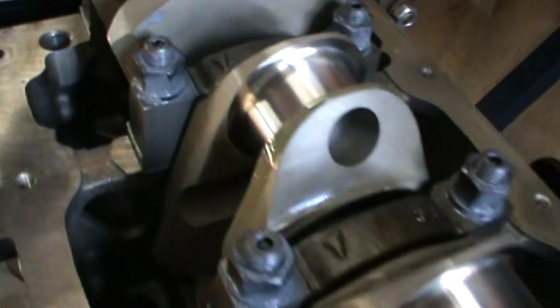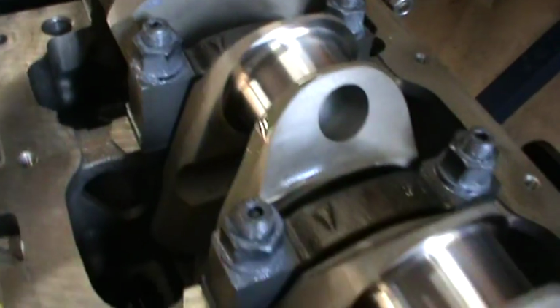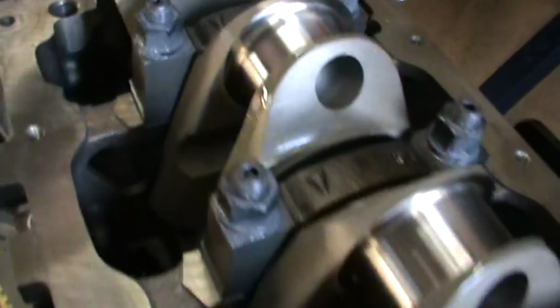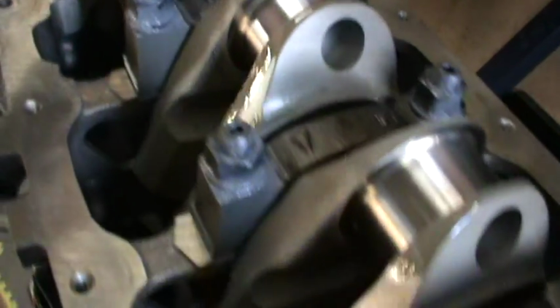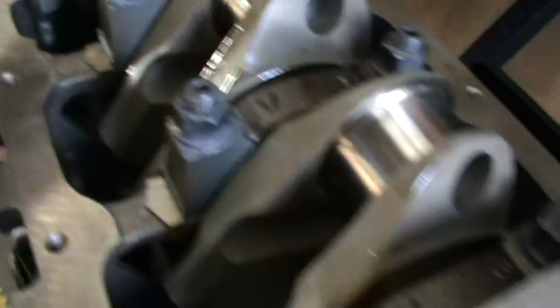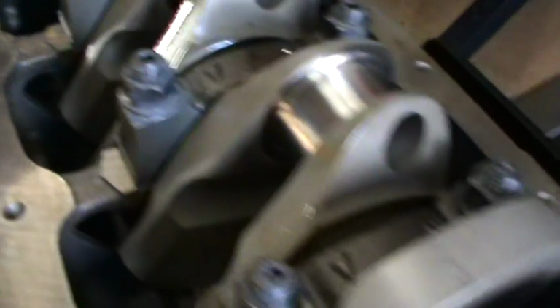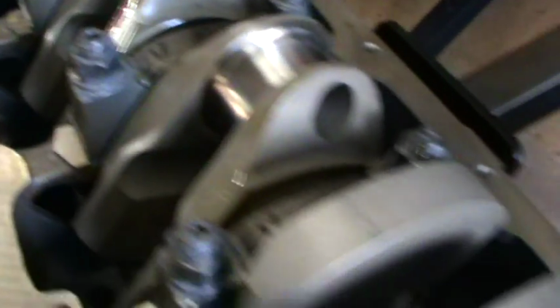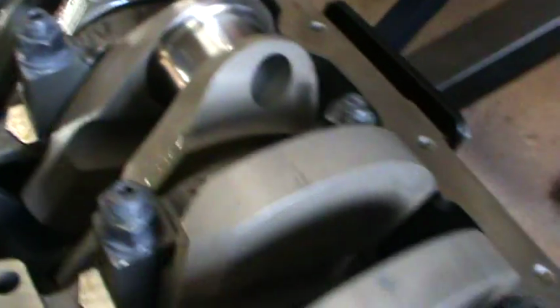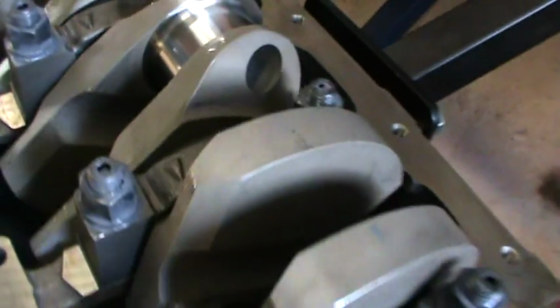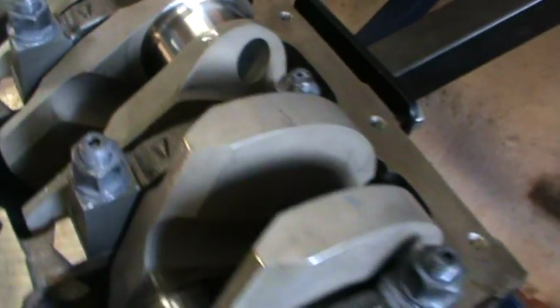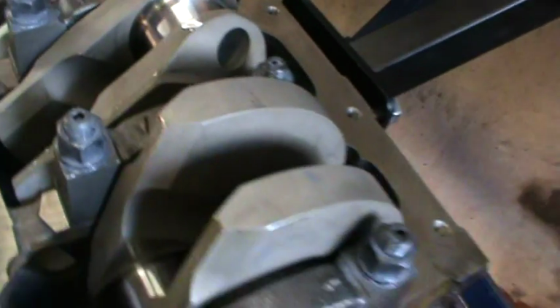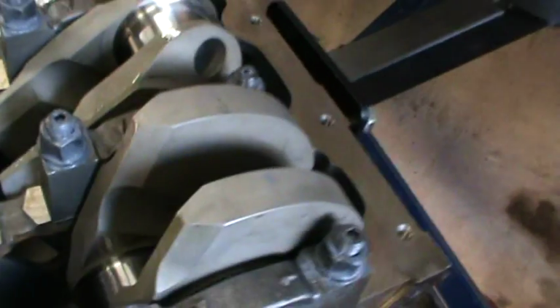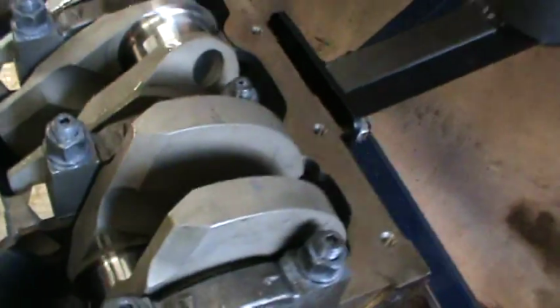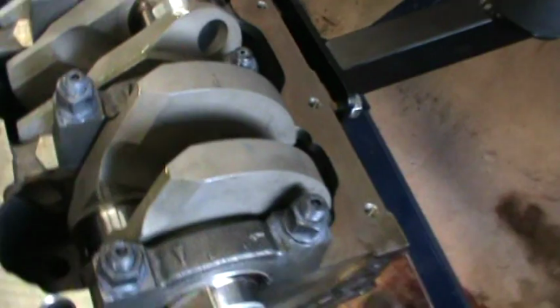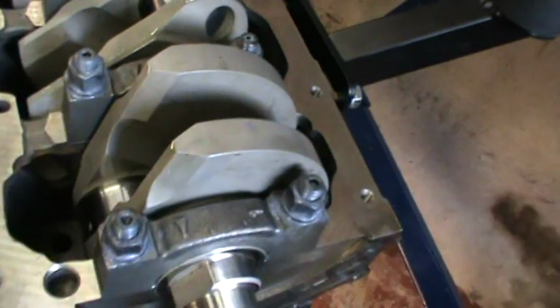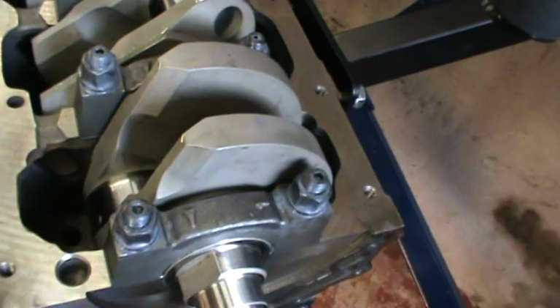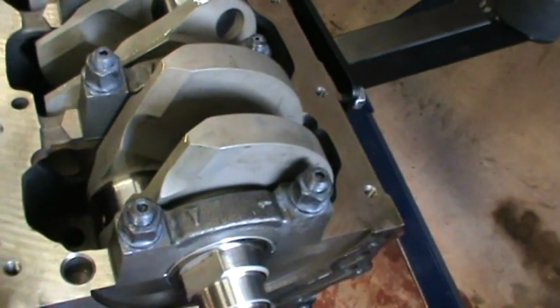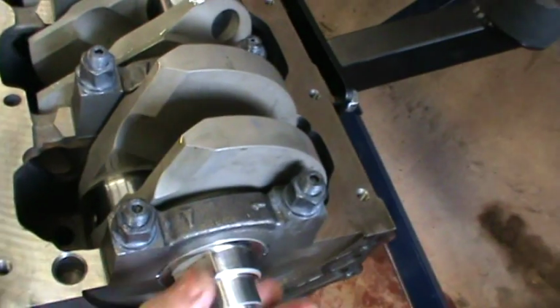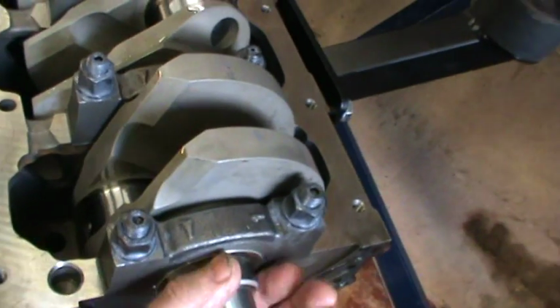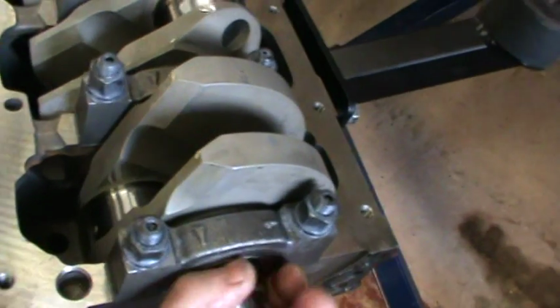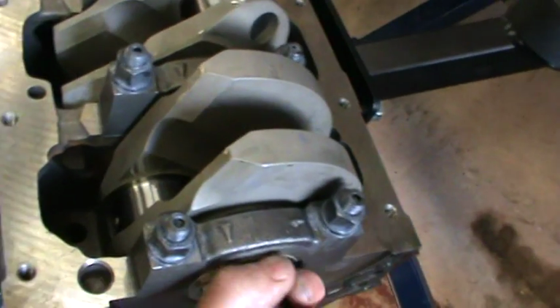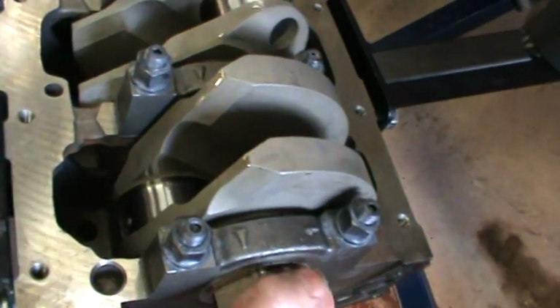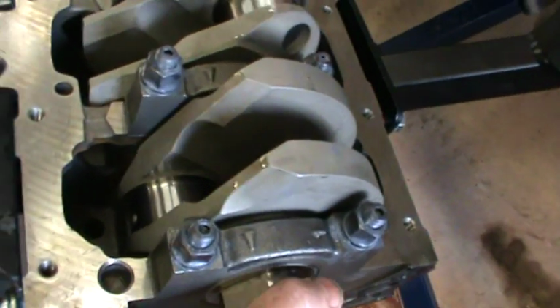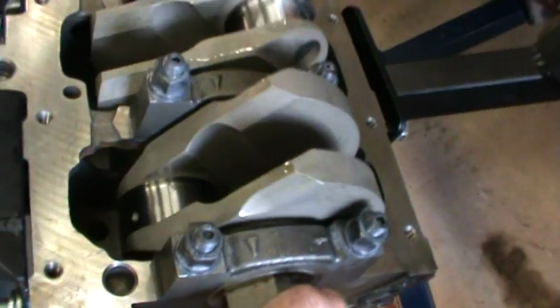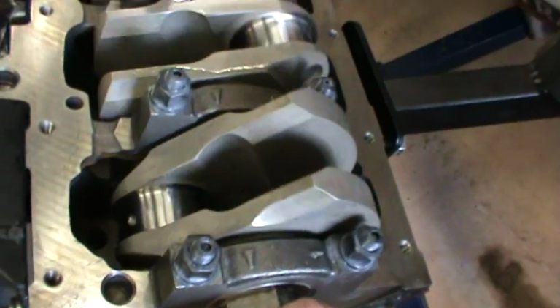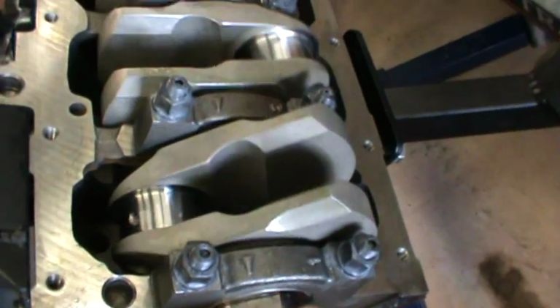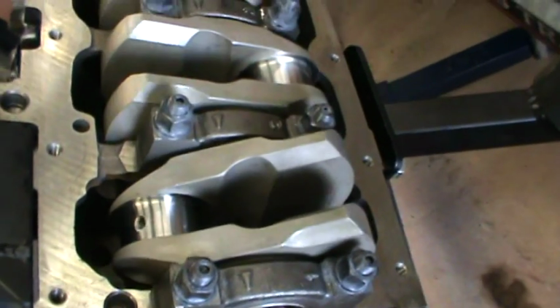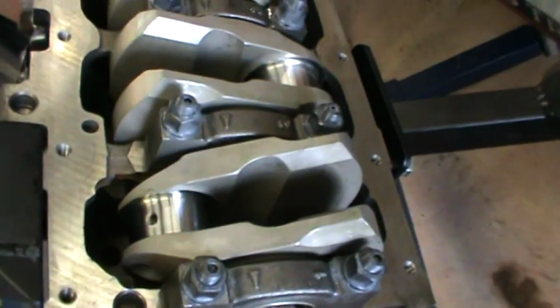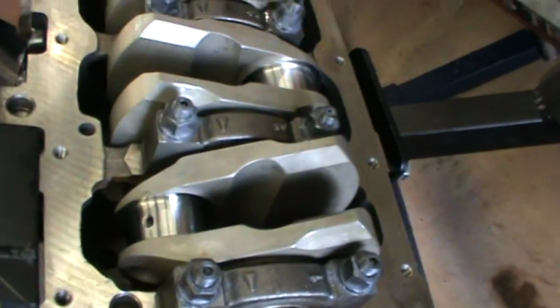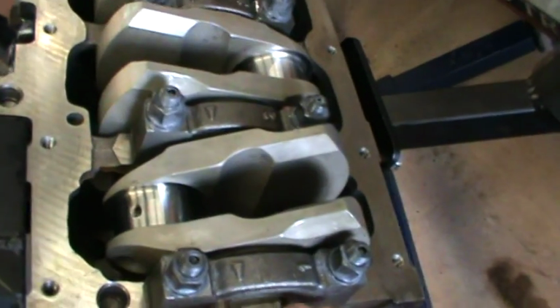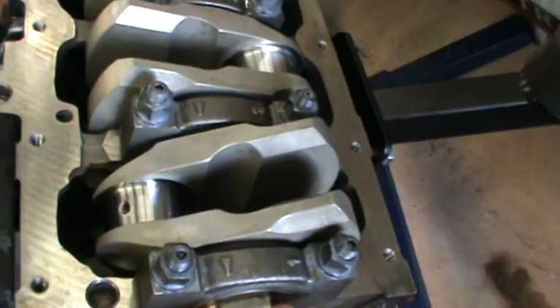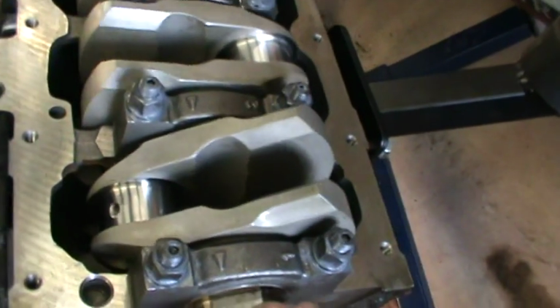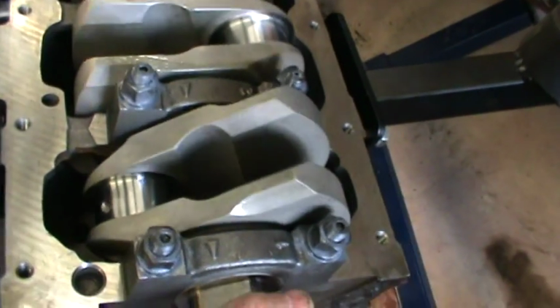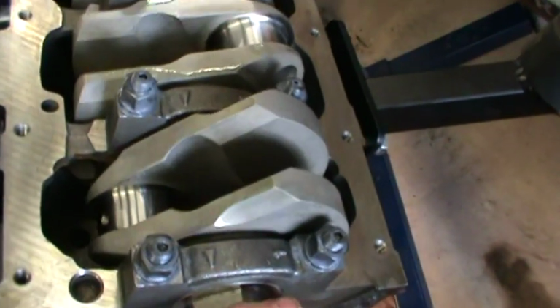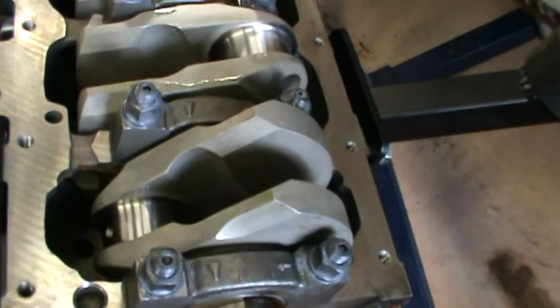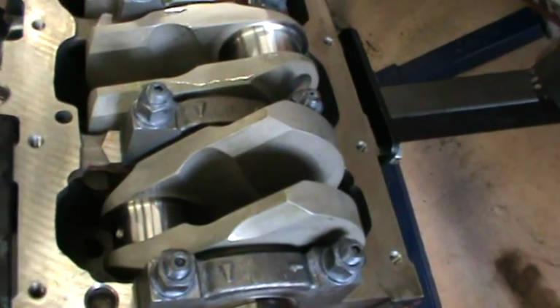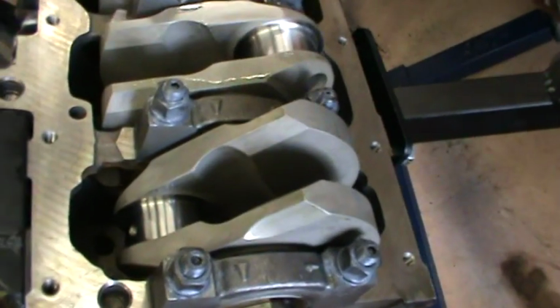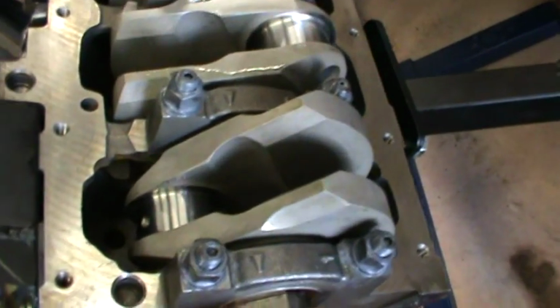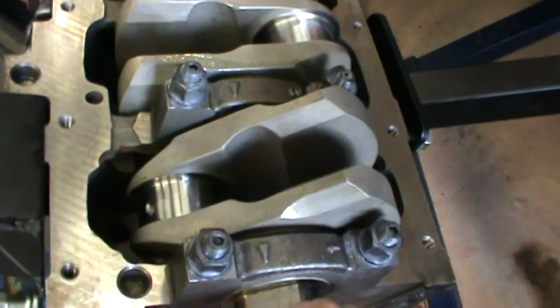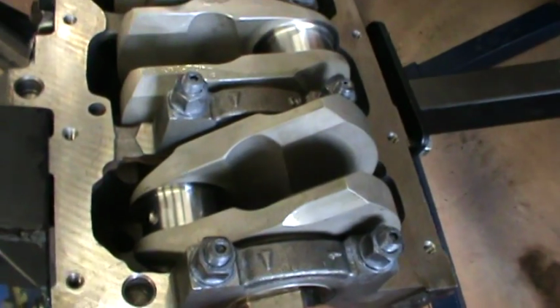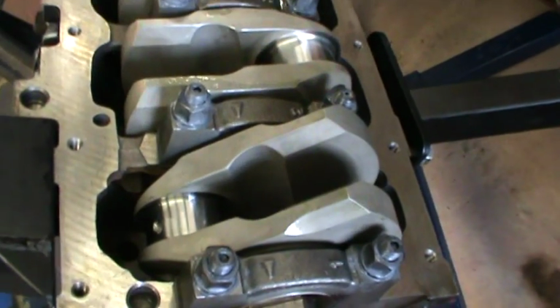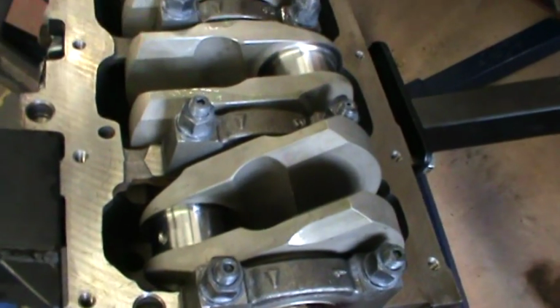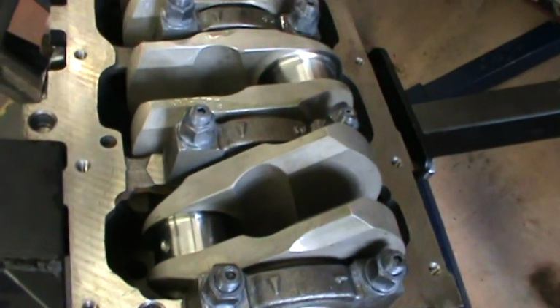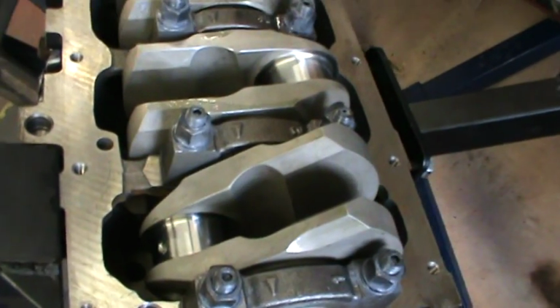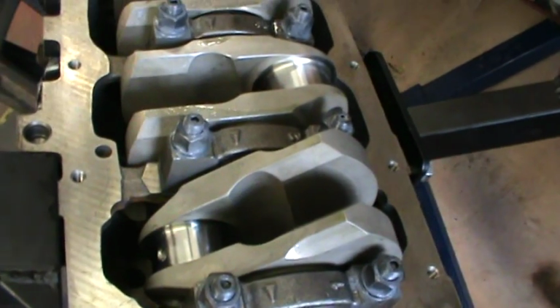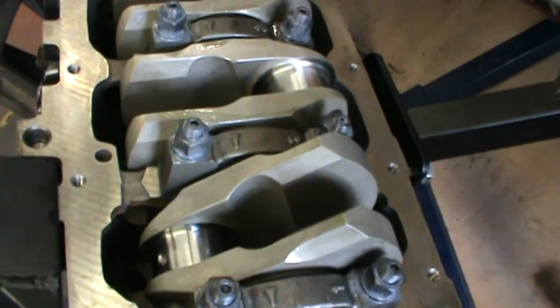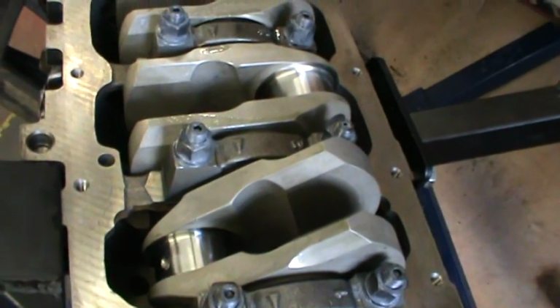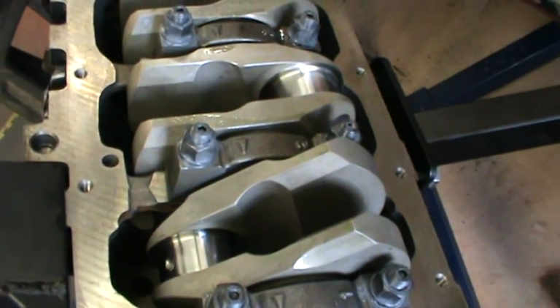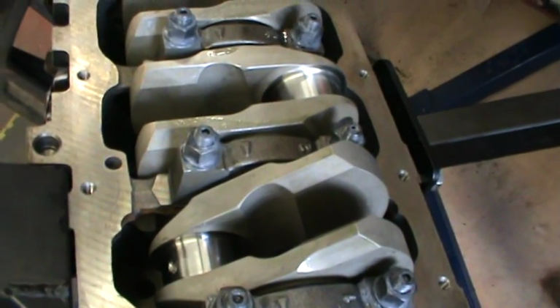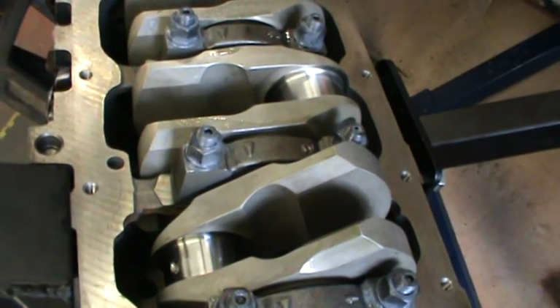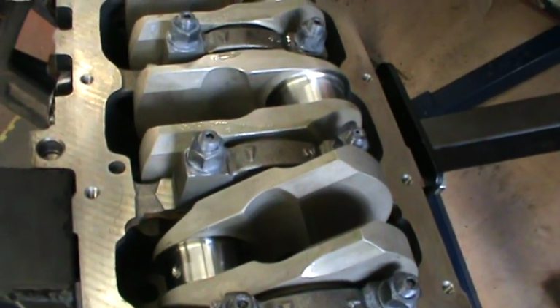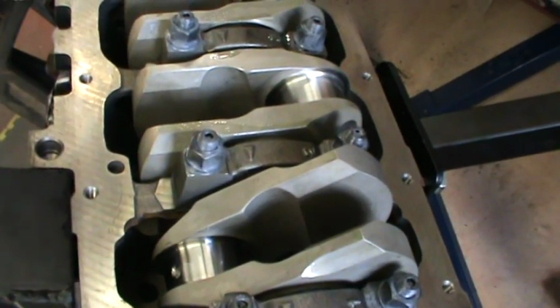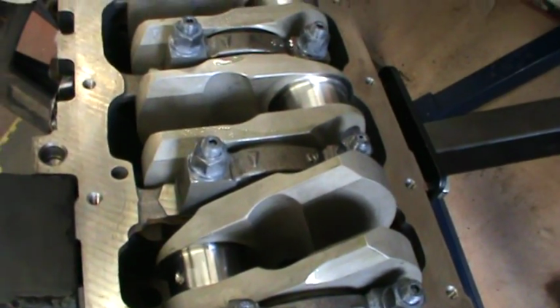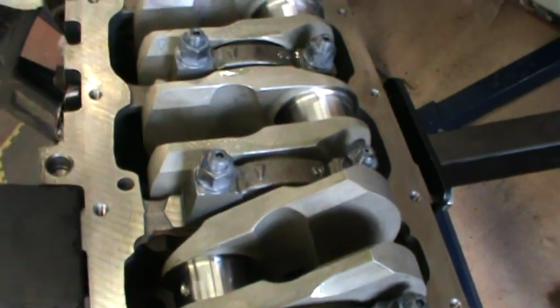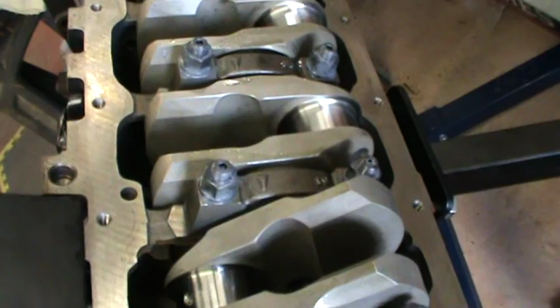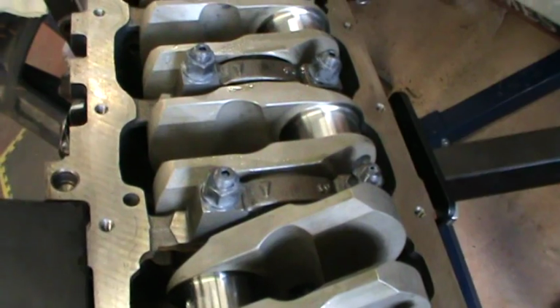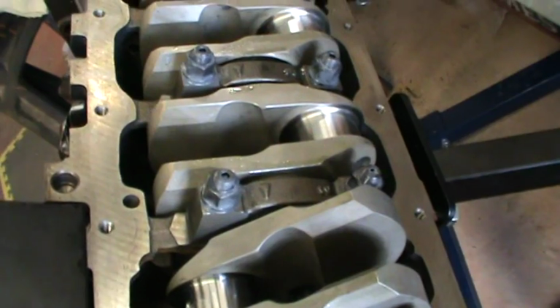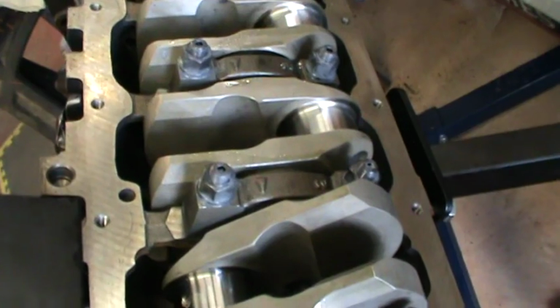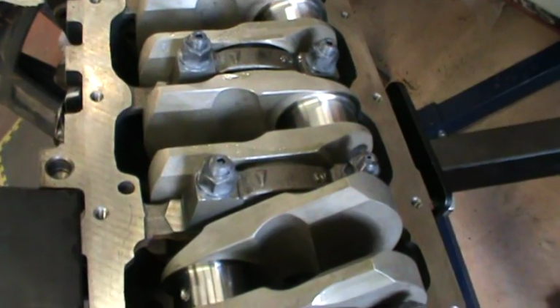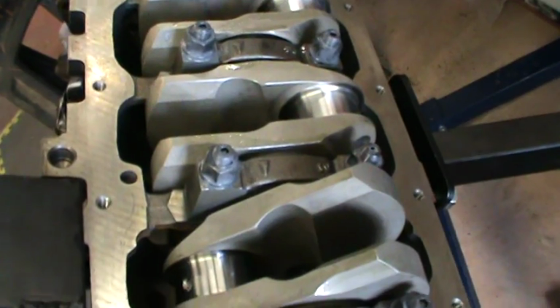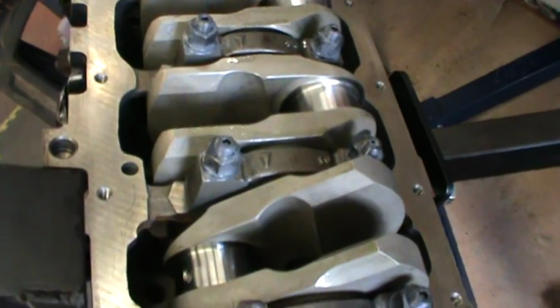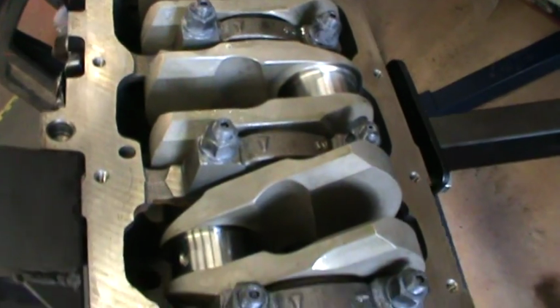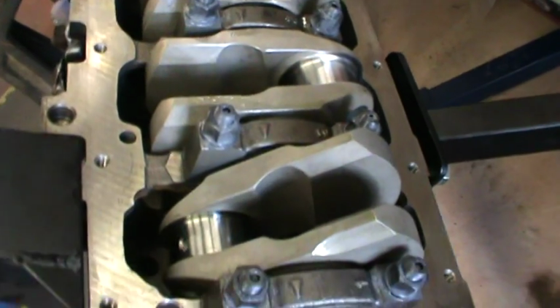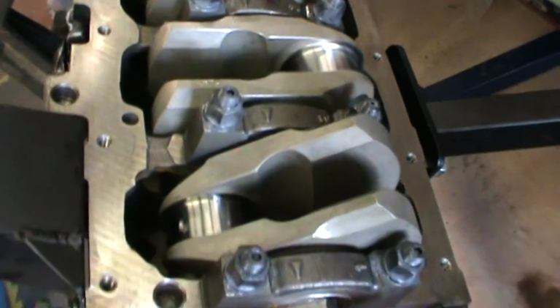So part built — that's a steel crank installation.